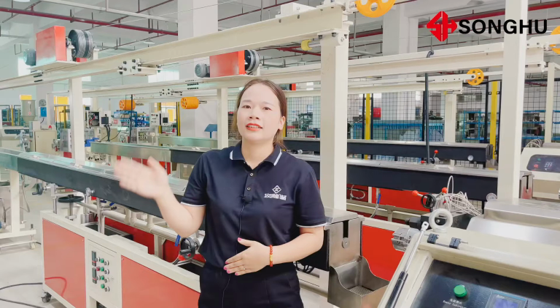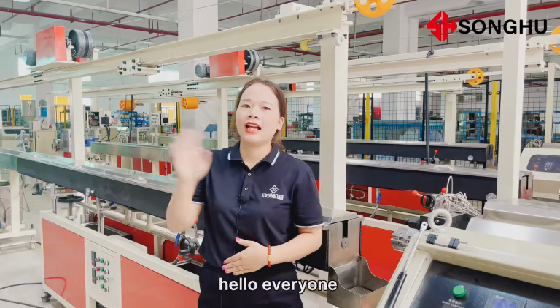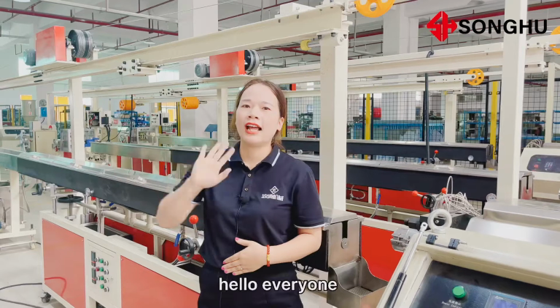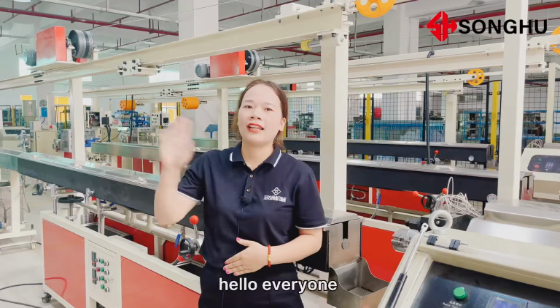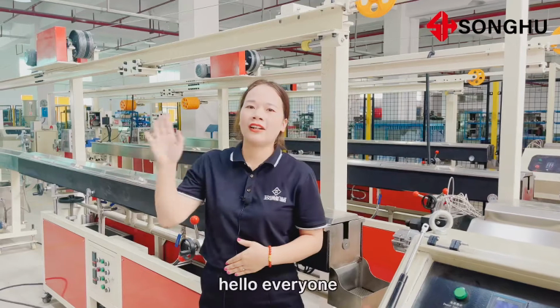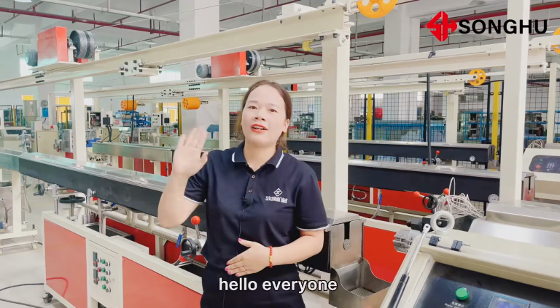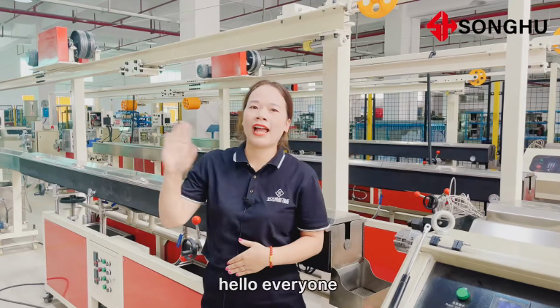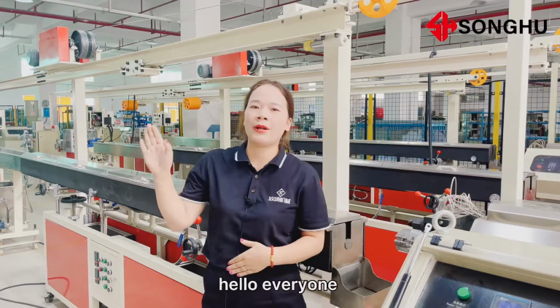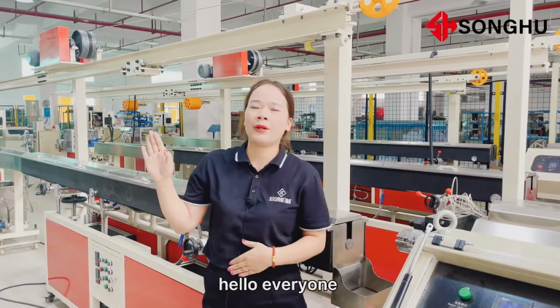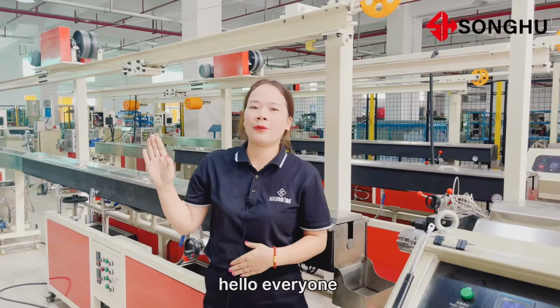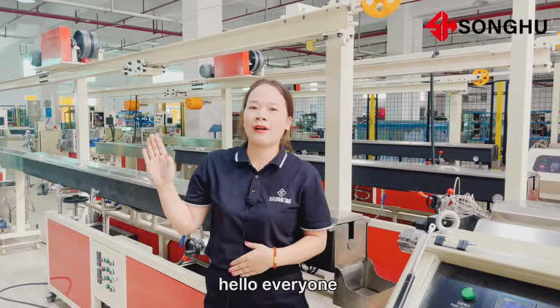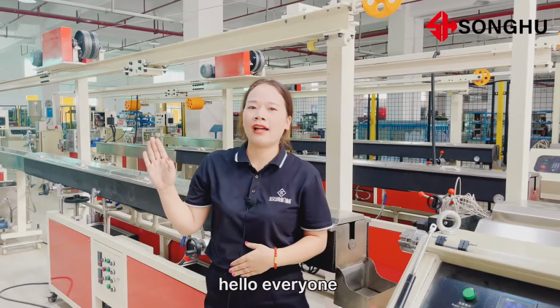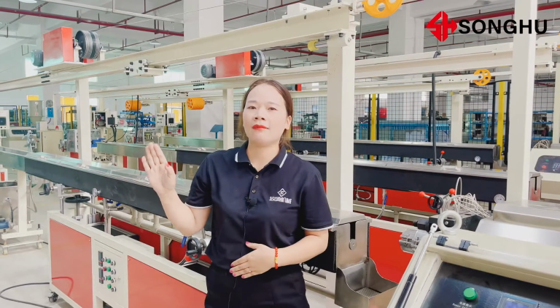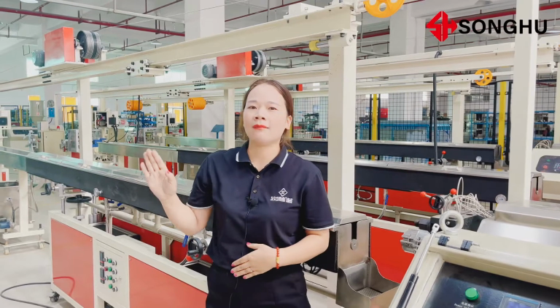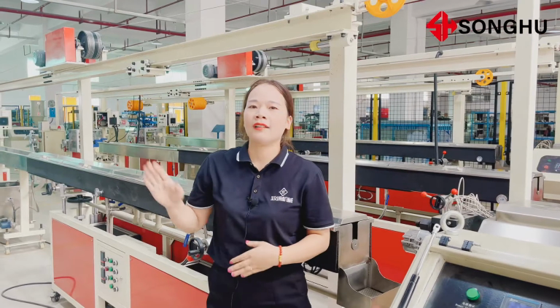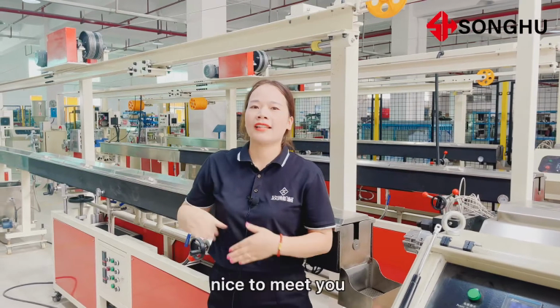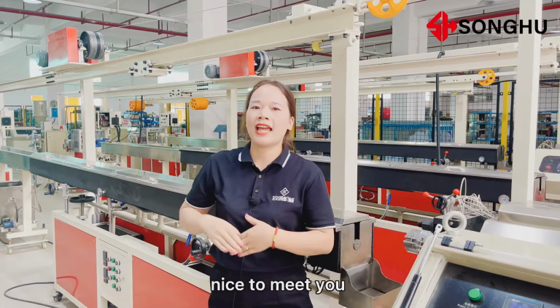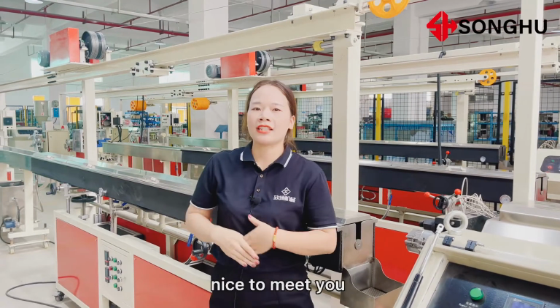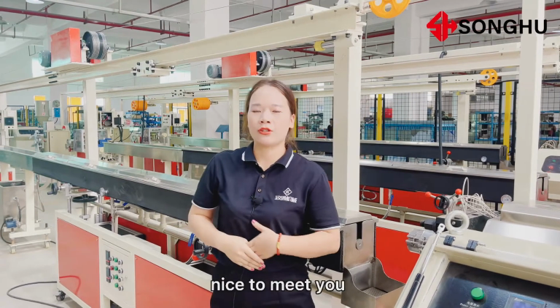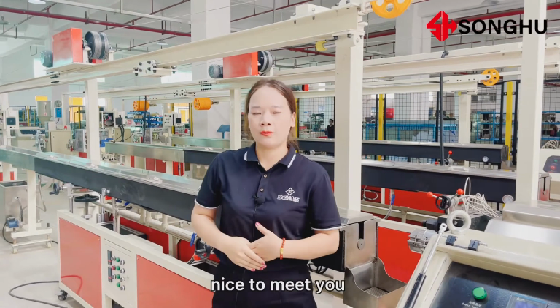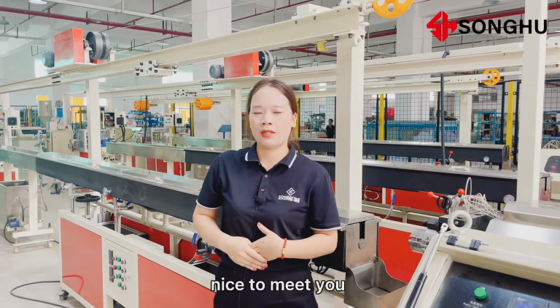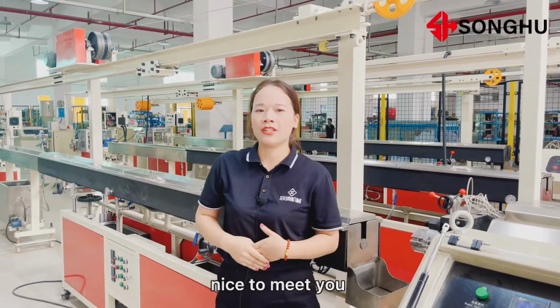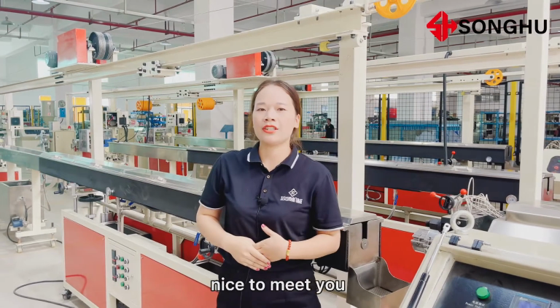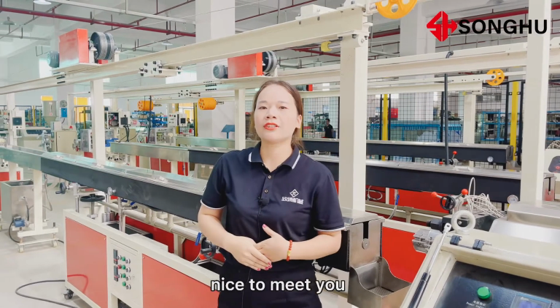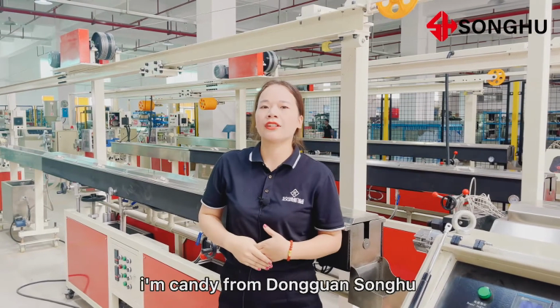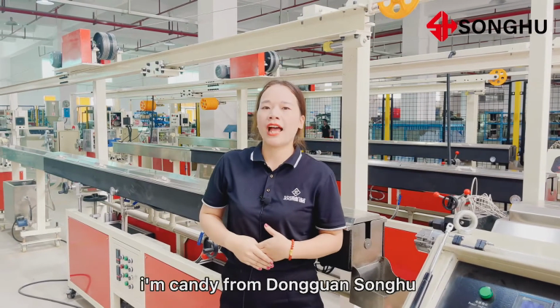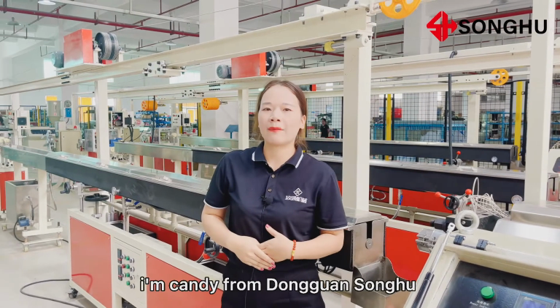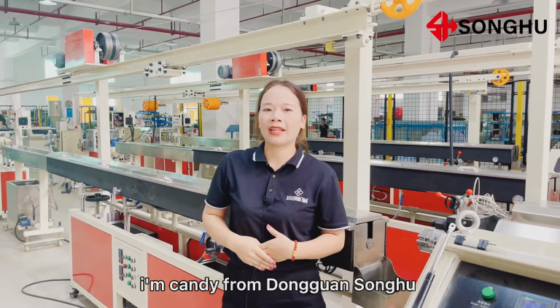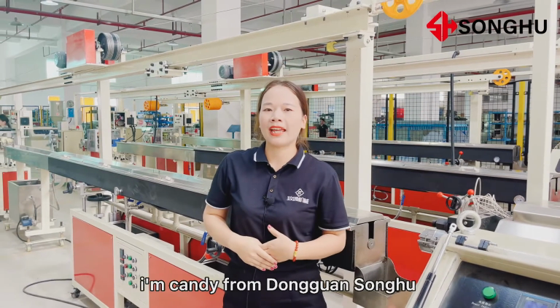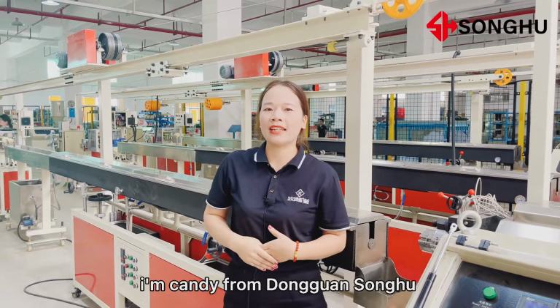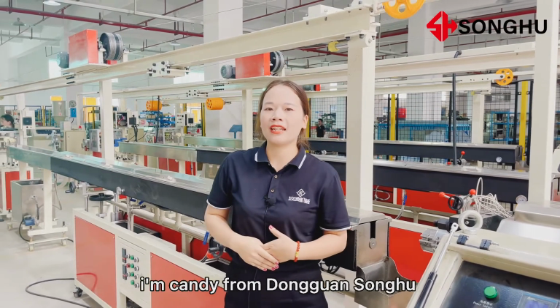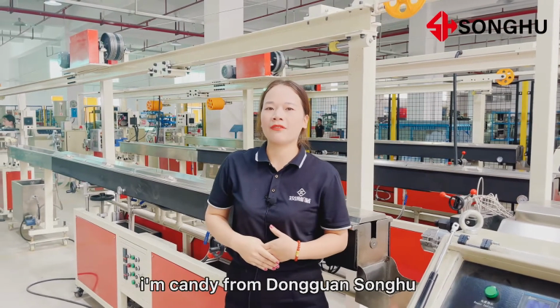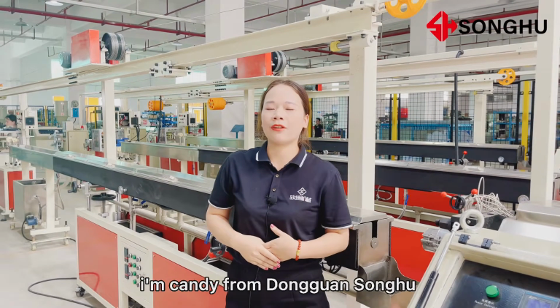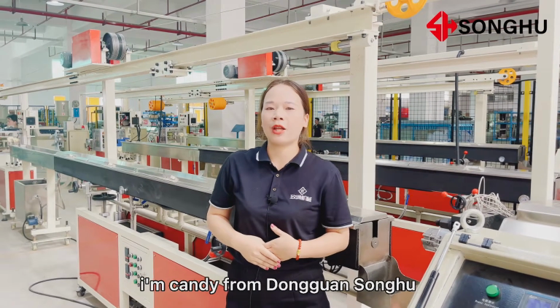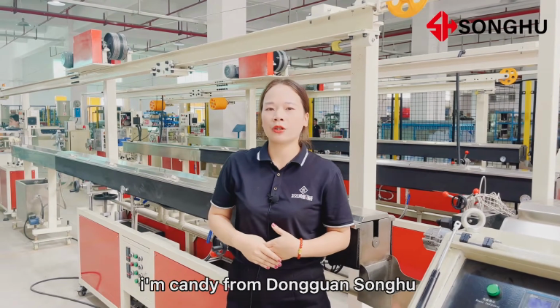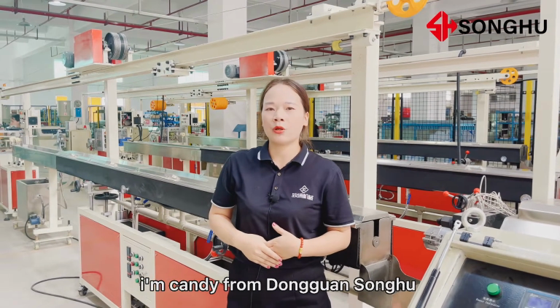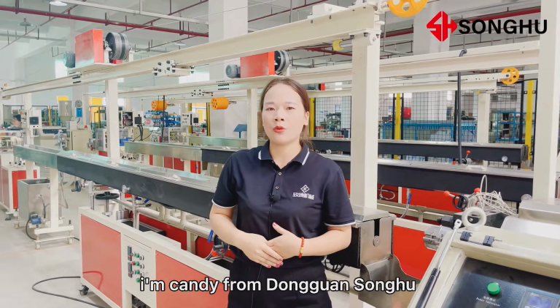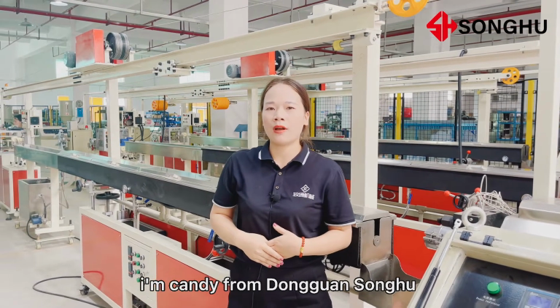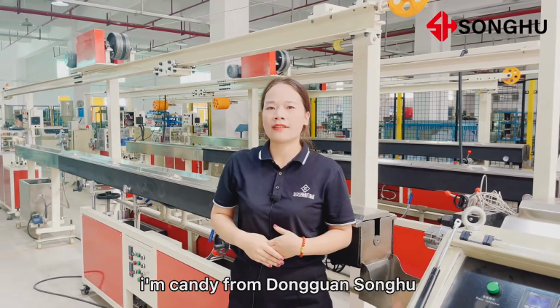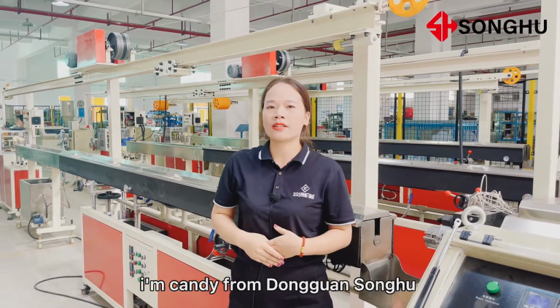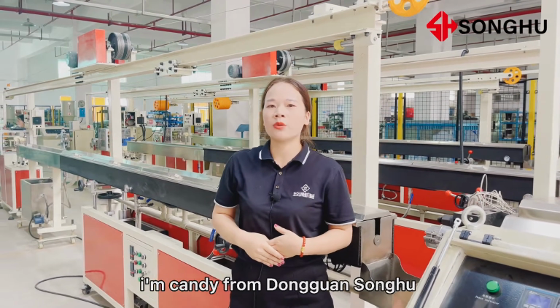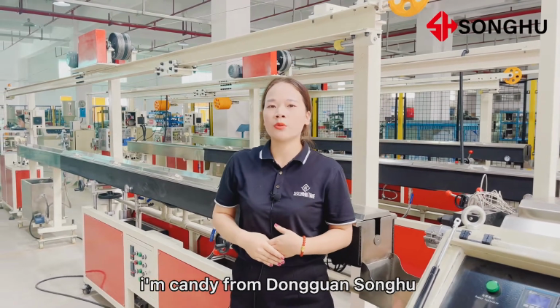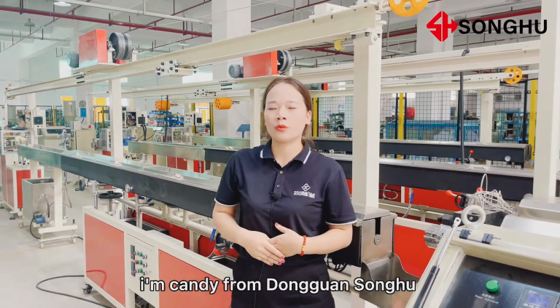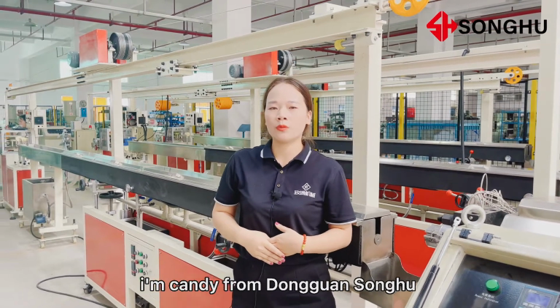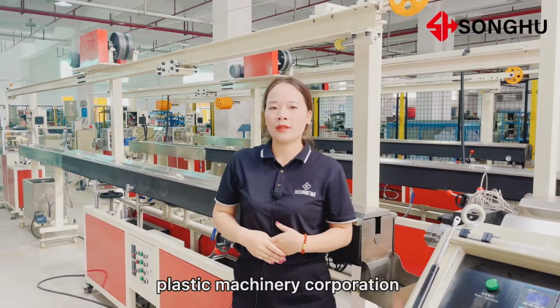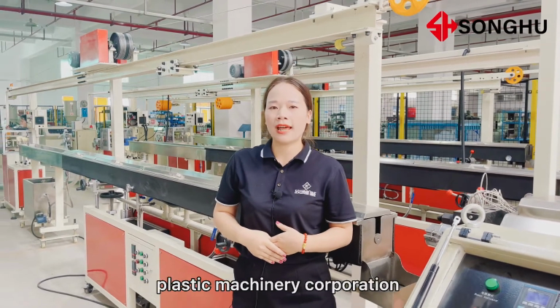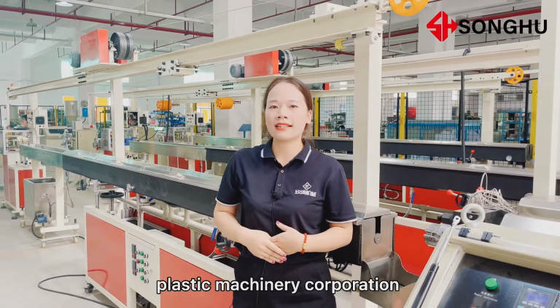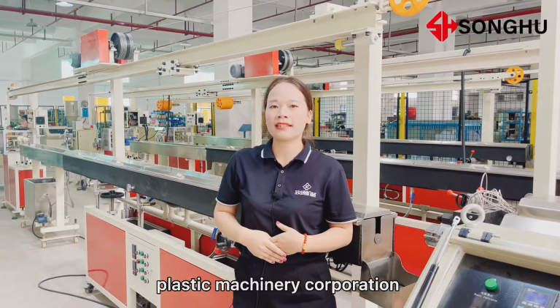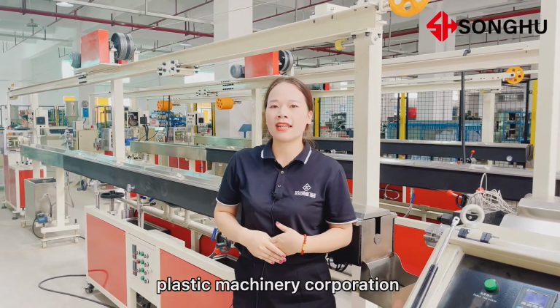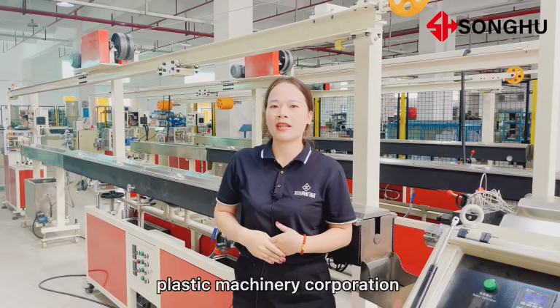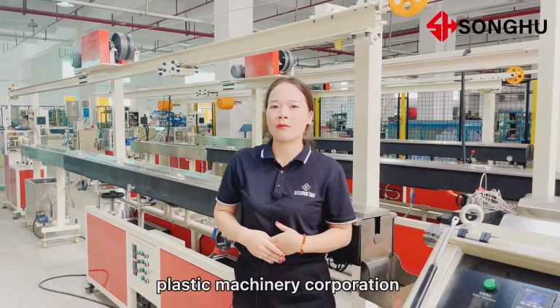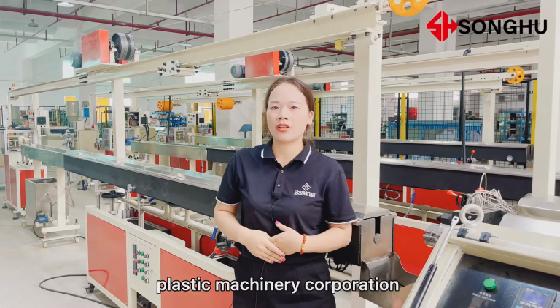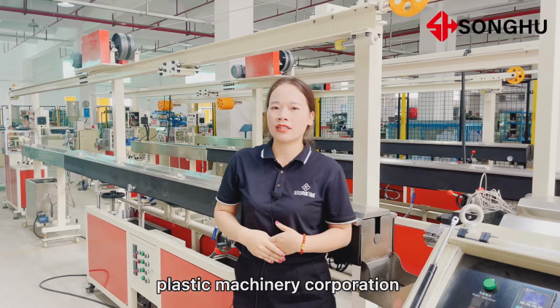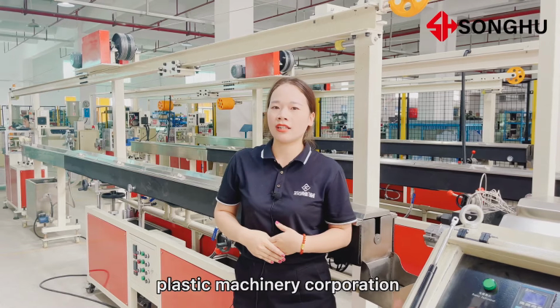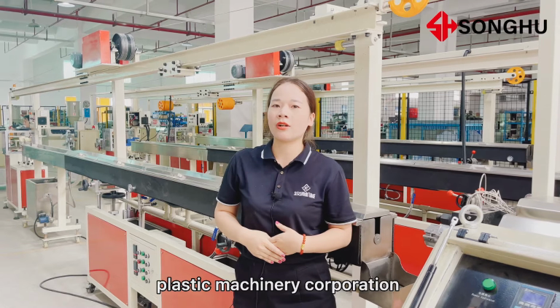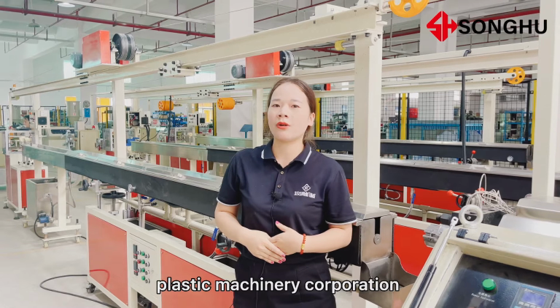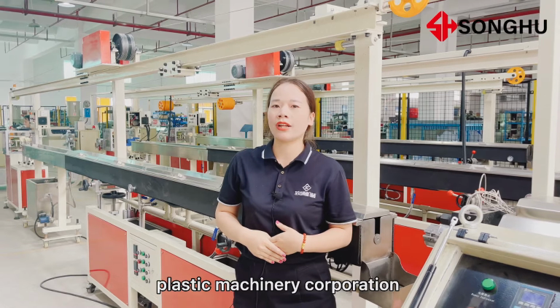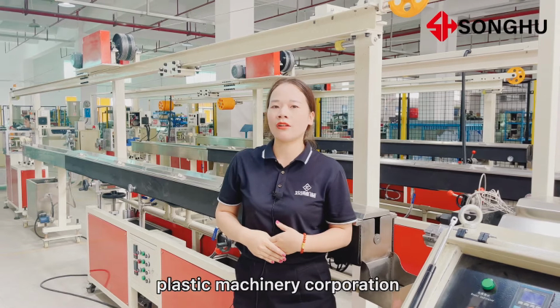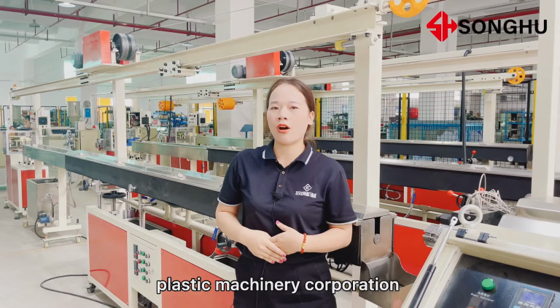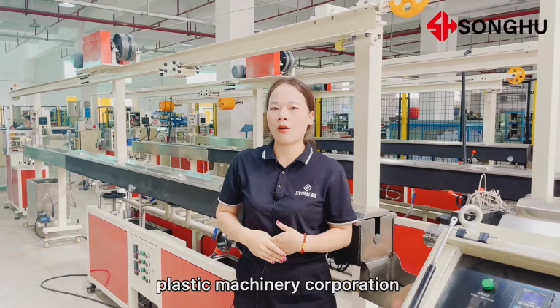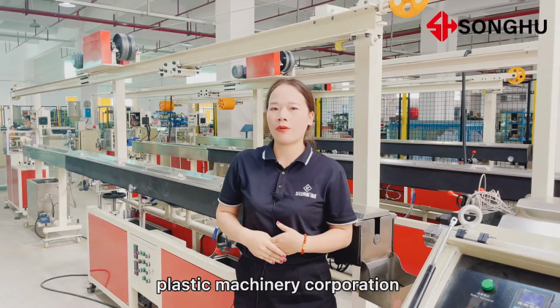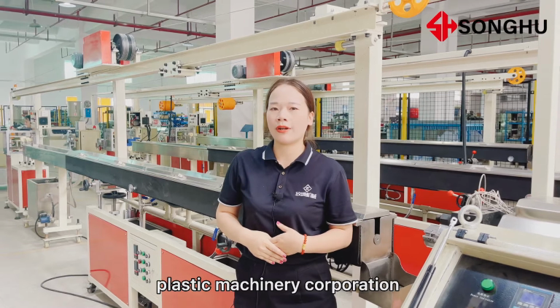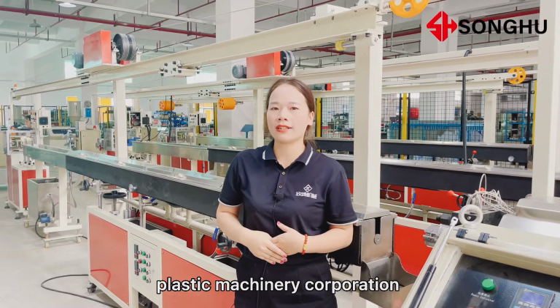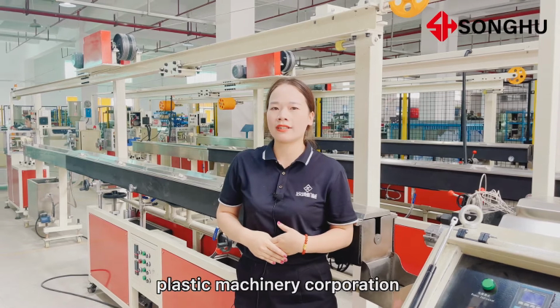Hello everyone, nice to meet you. I'm Candy from Dongguan Songhu Plastic Machinery Corporation.